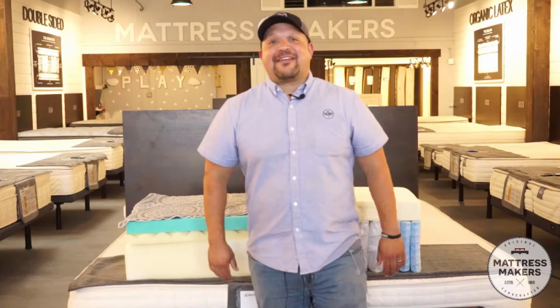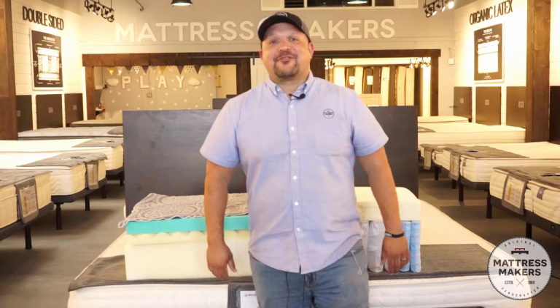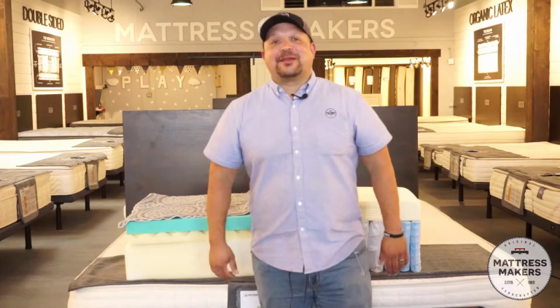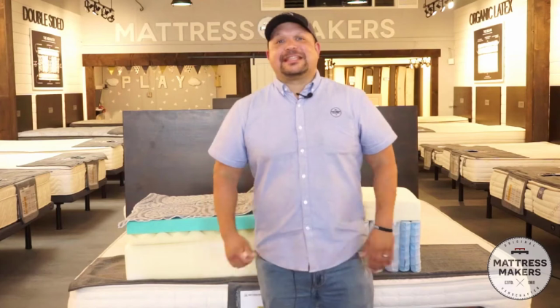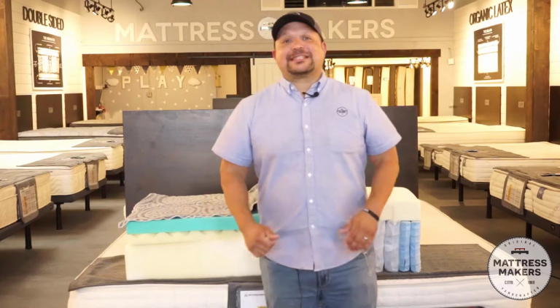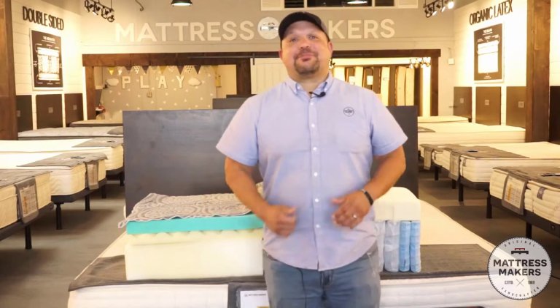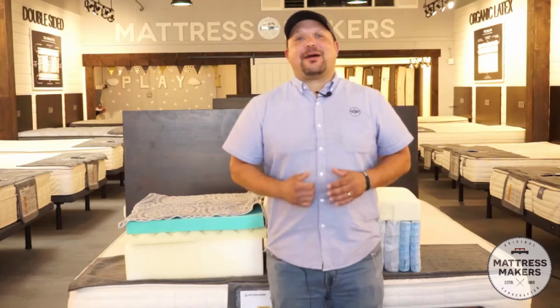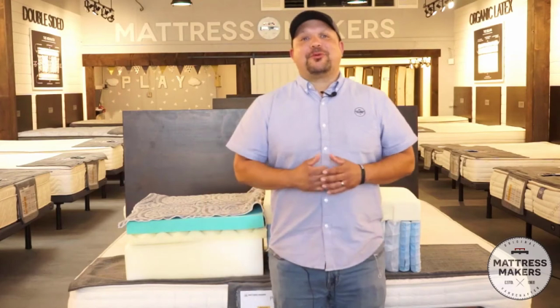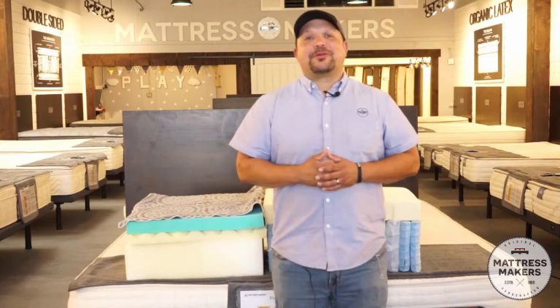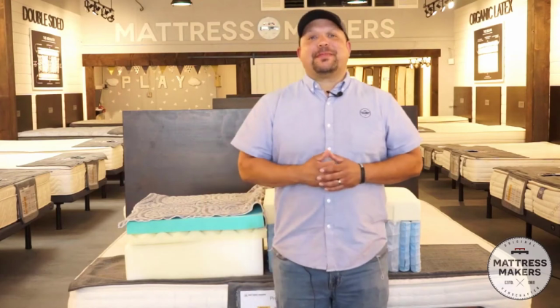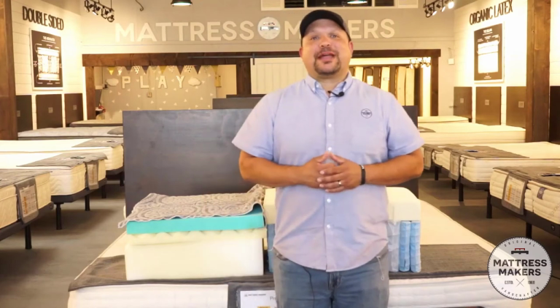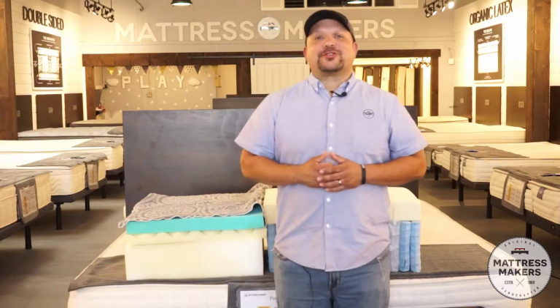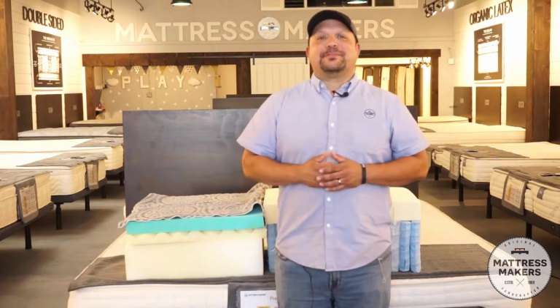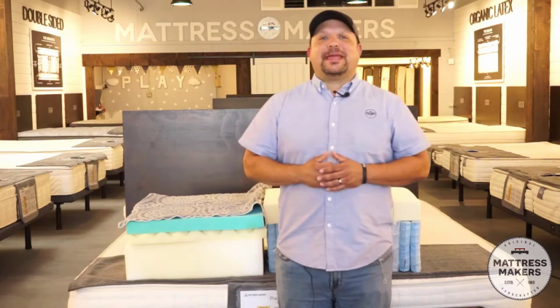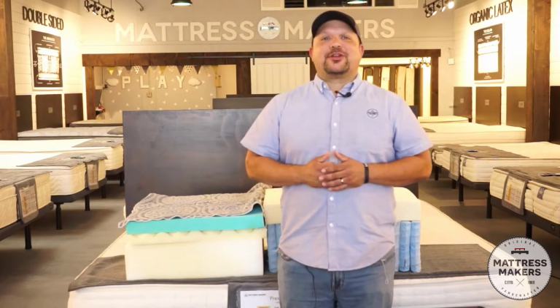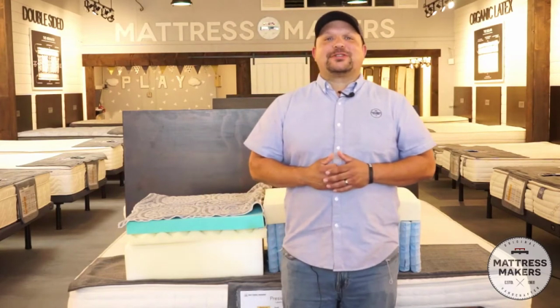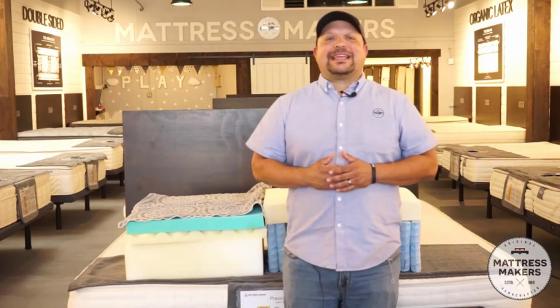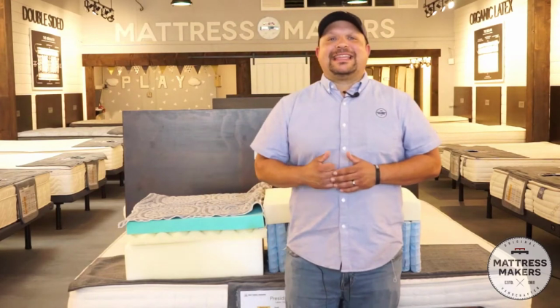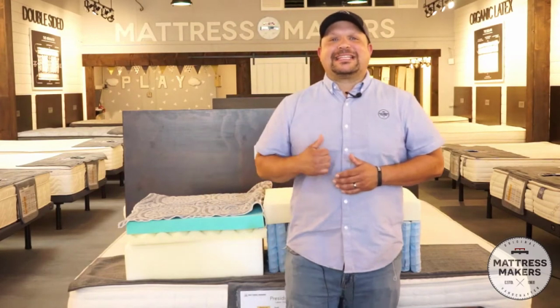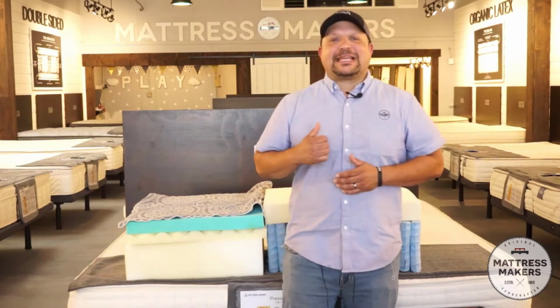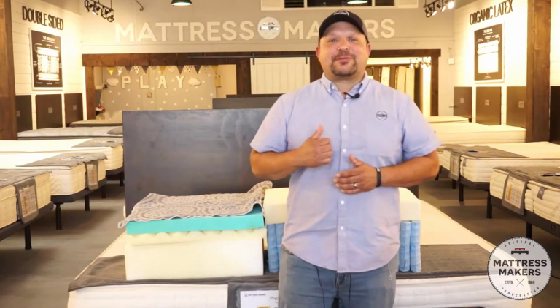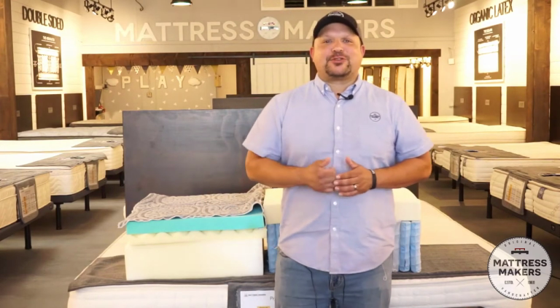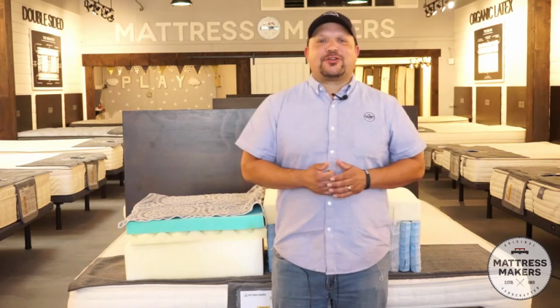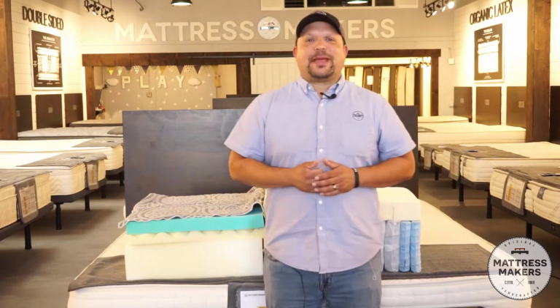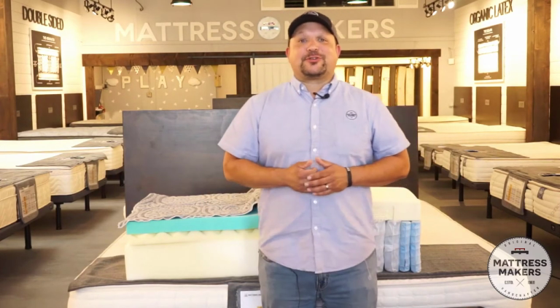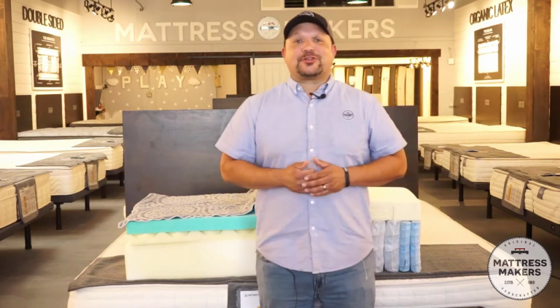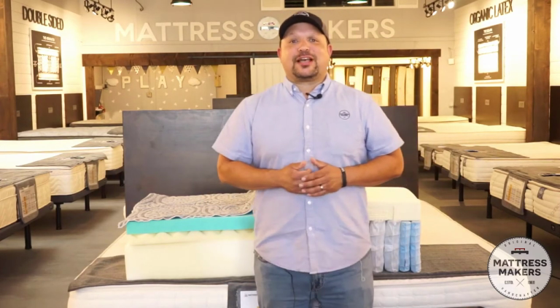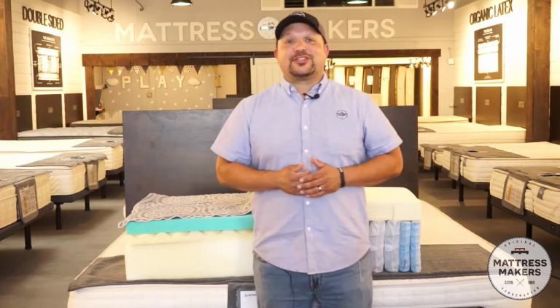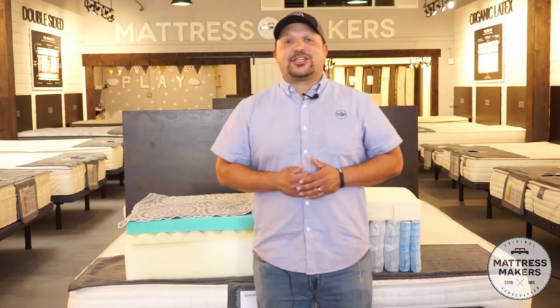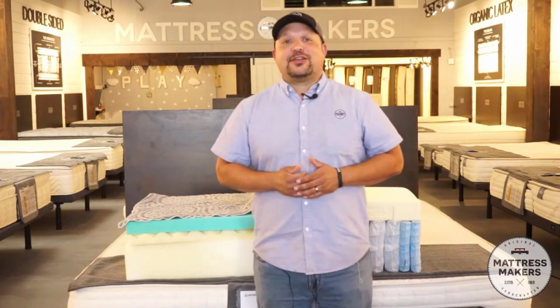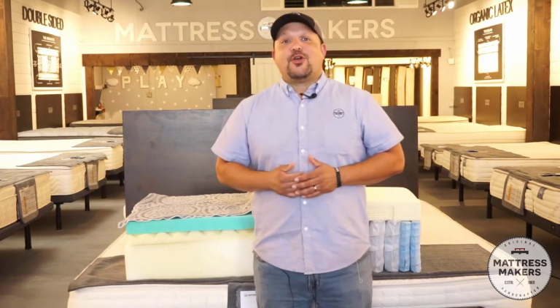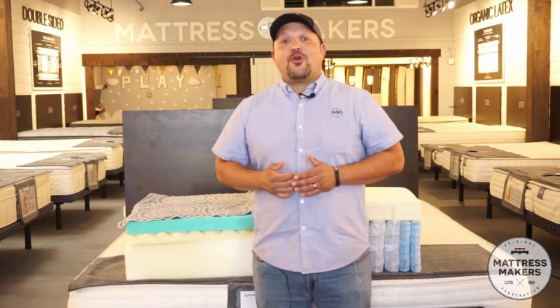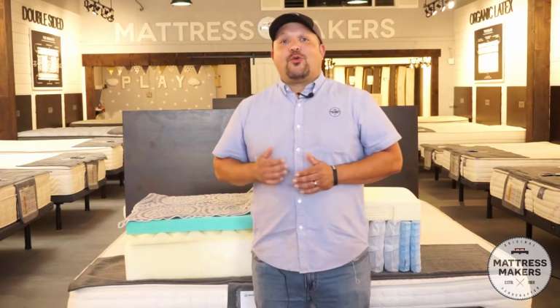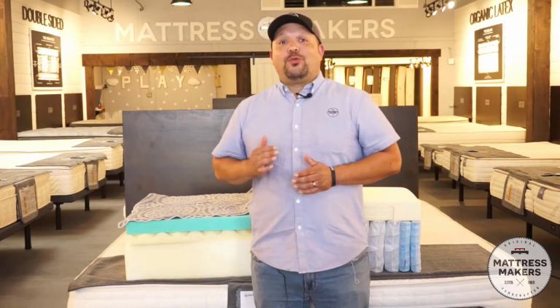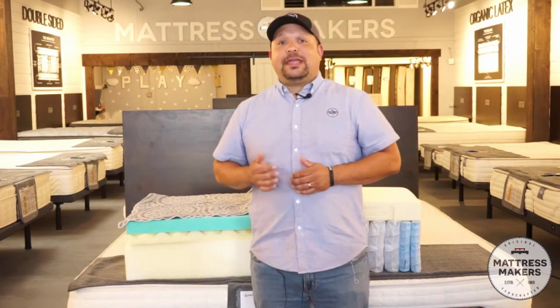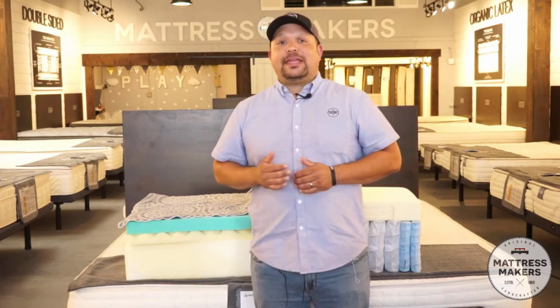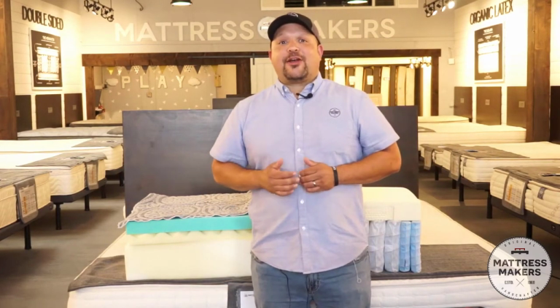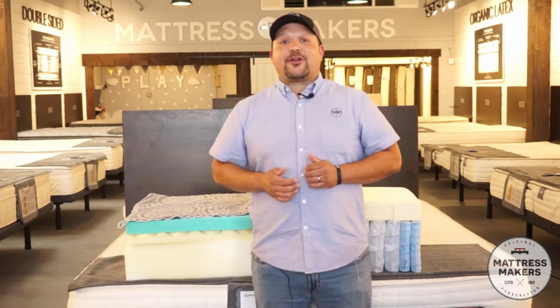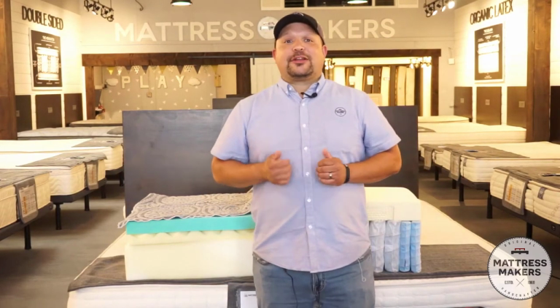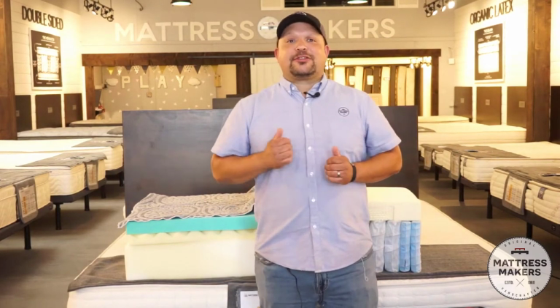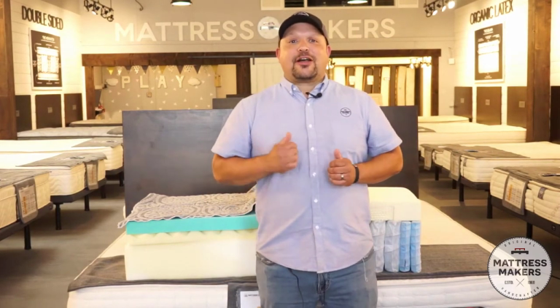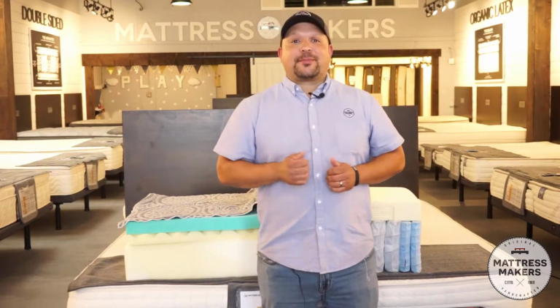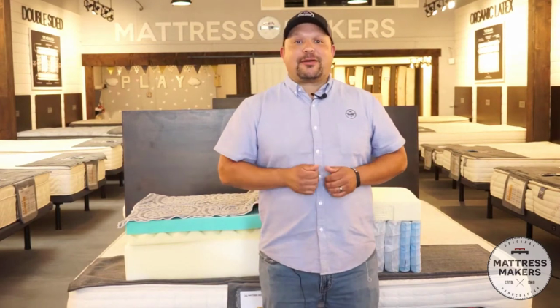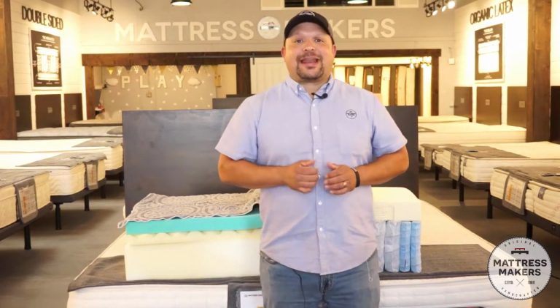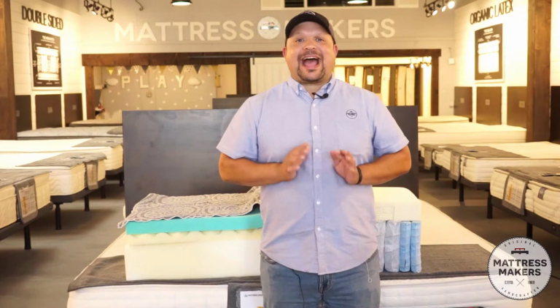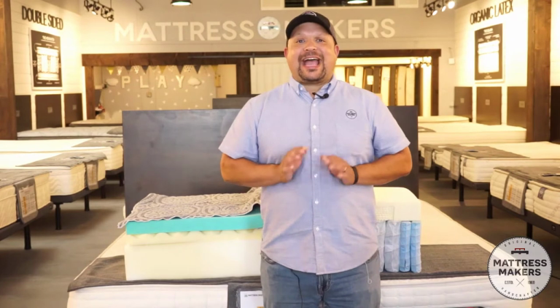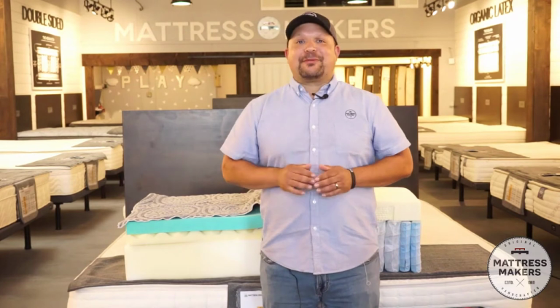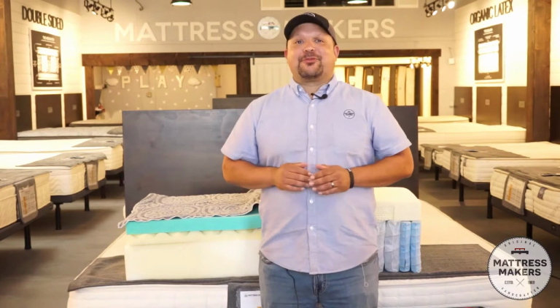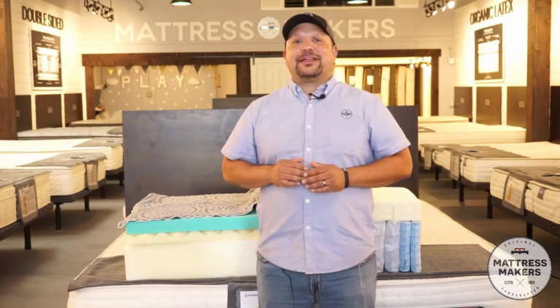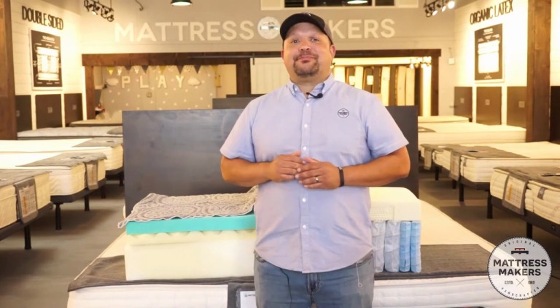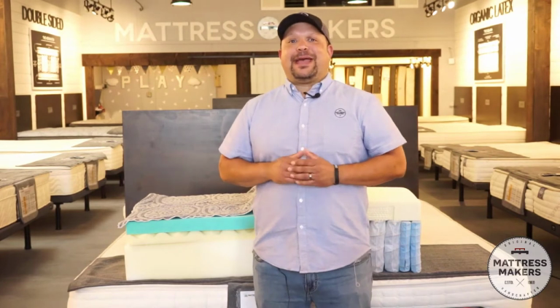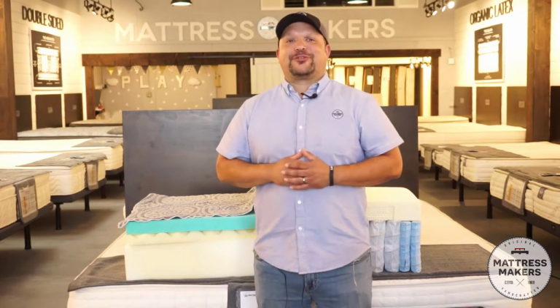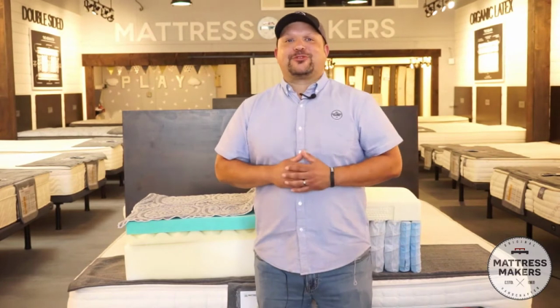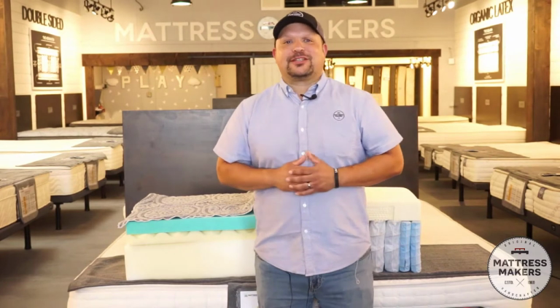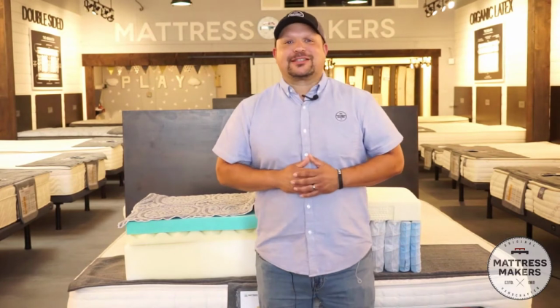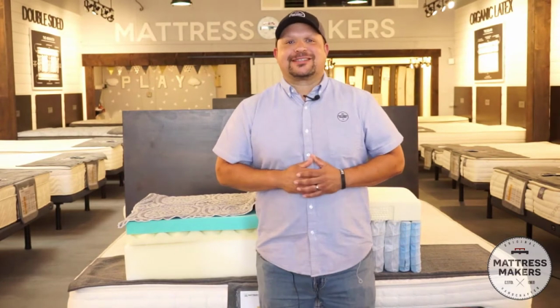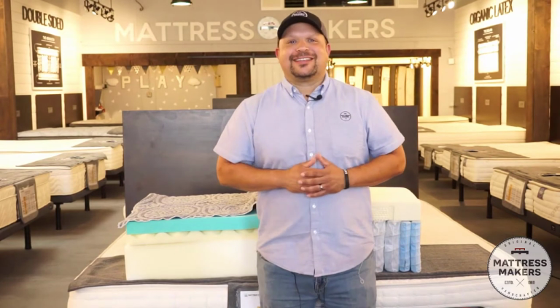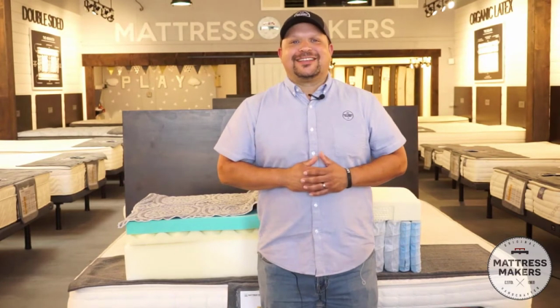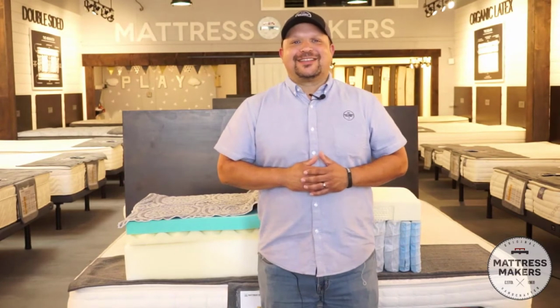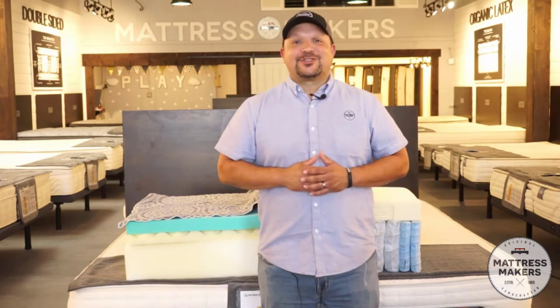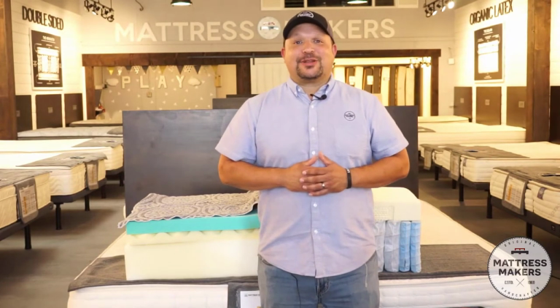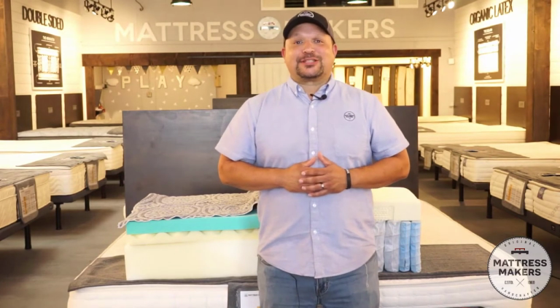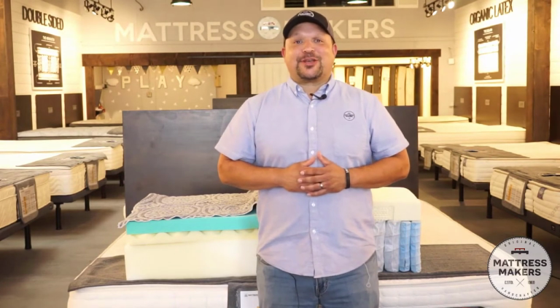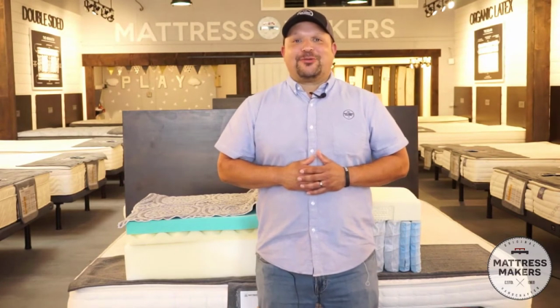Hey everybody, this is Pablo with Mattress Makers. In this episode of Mattressology, we are going to talk about hybrid mattresses. So let's go.